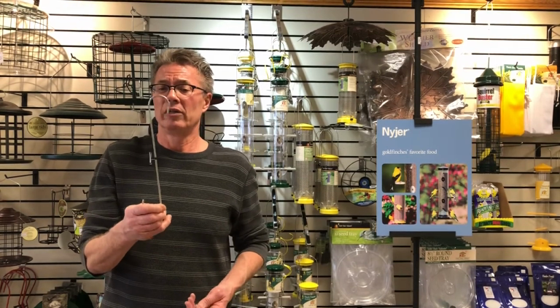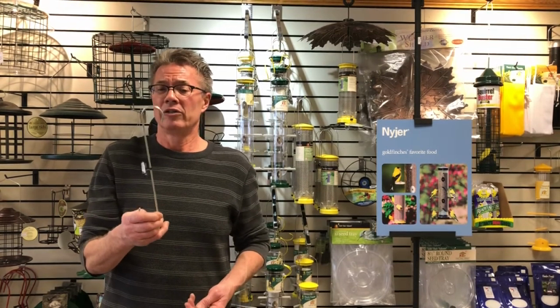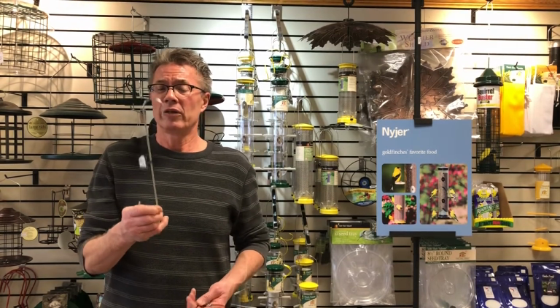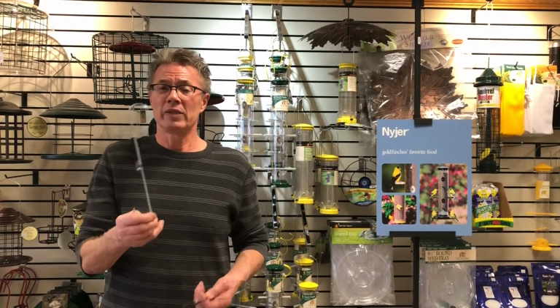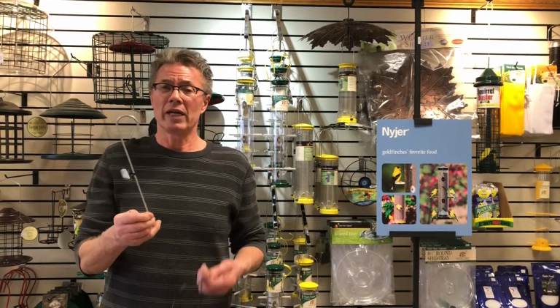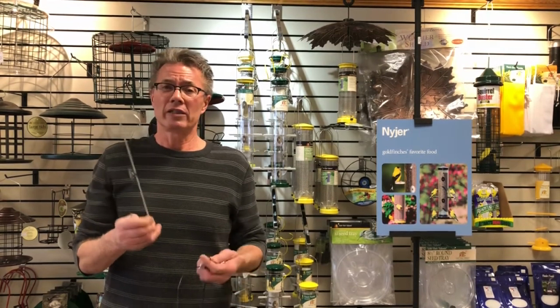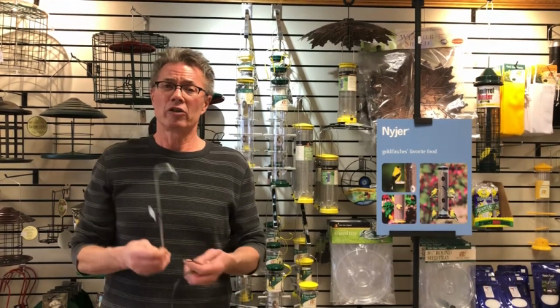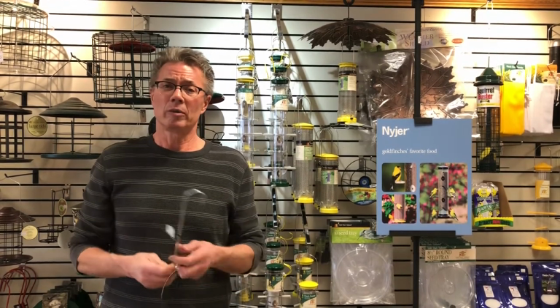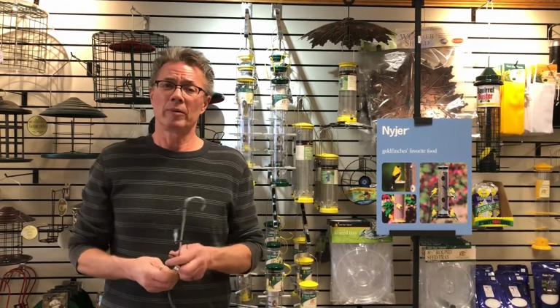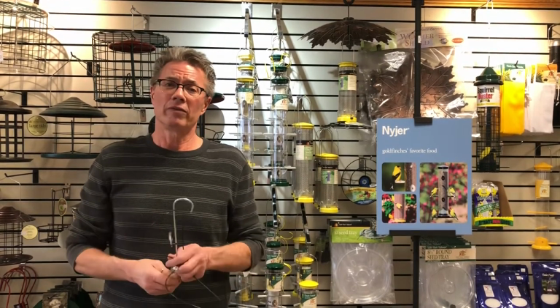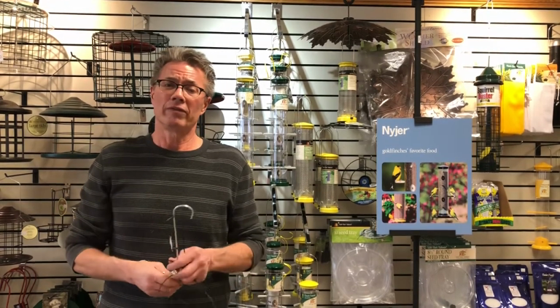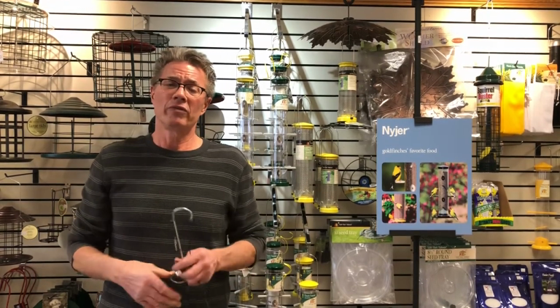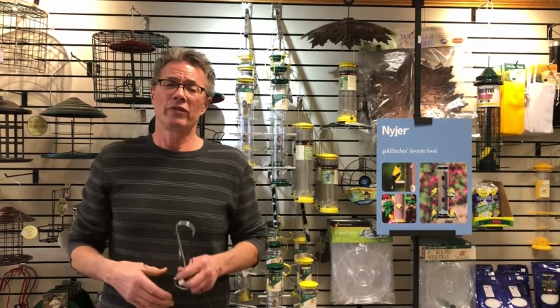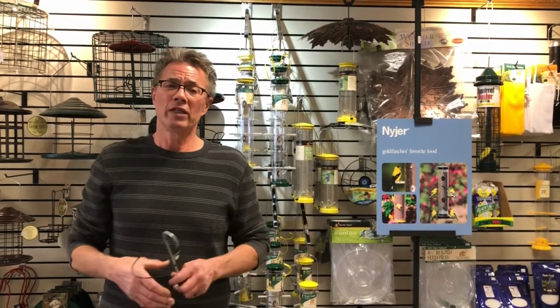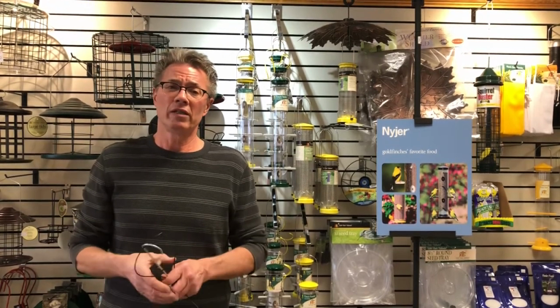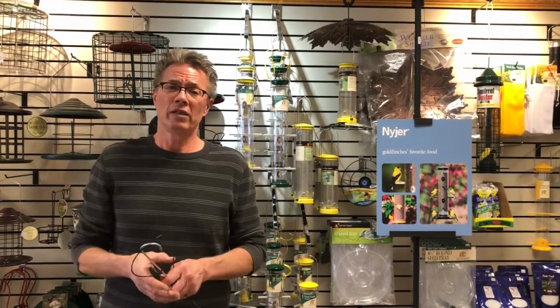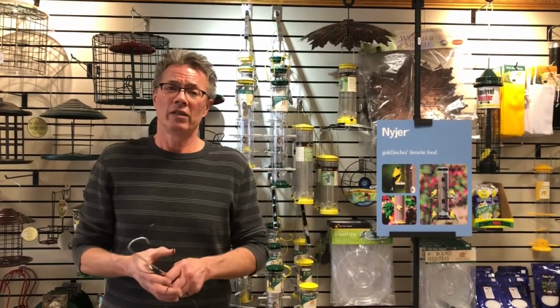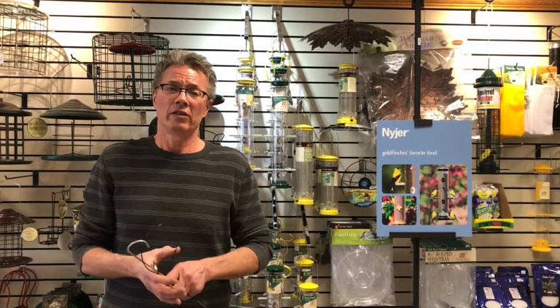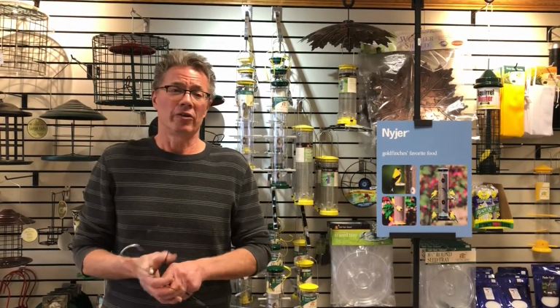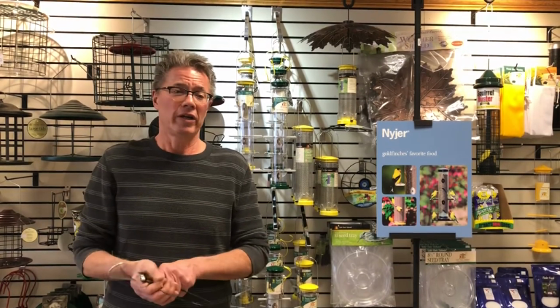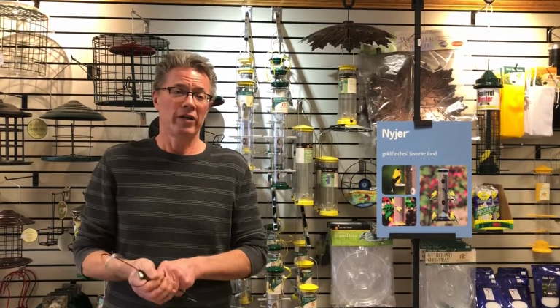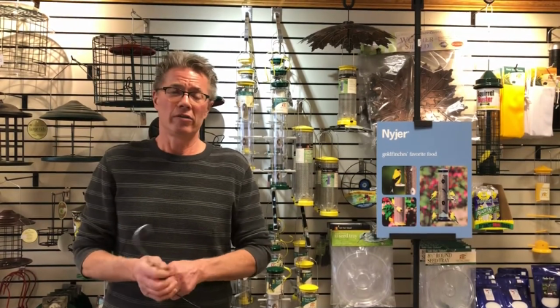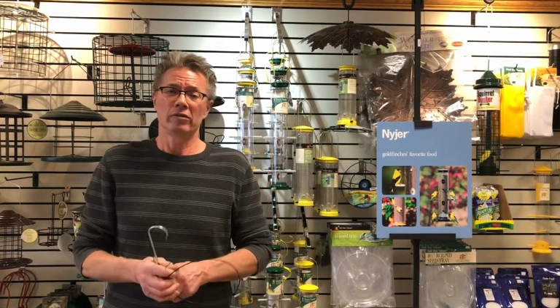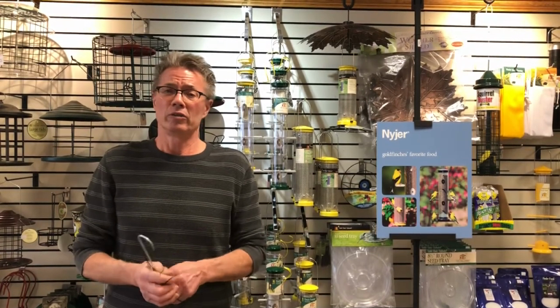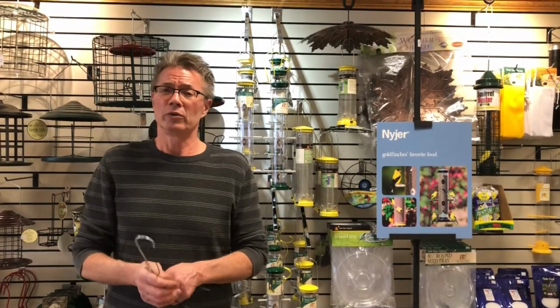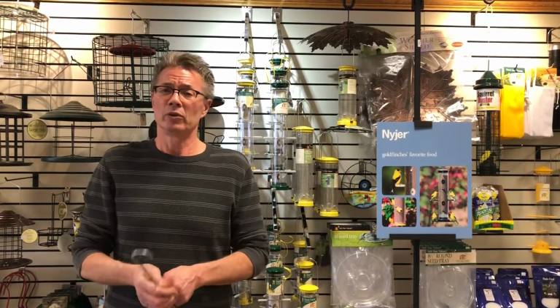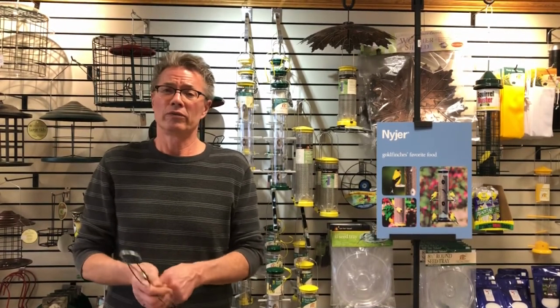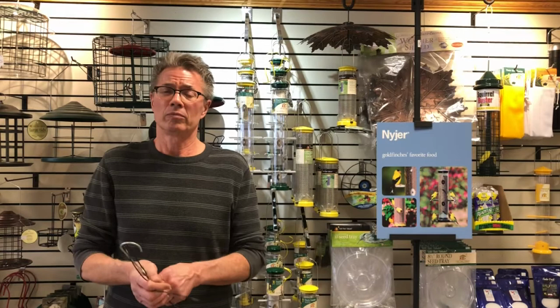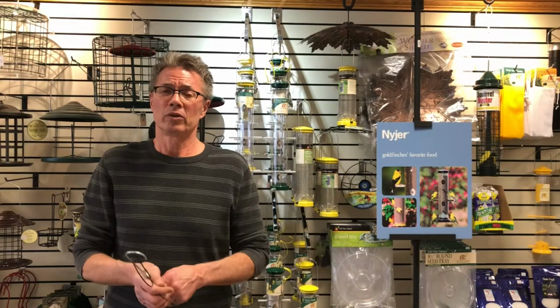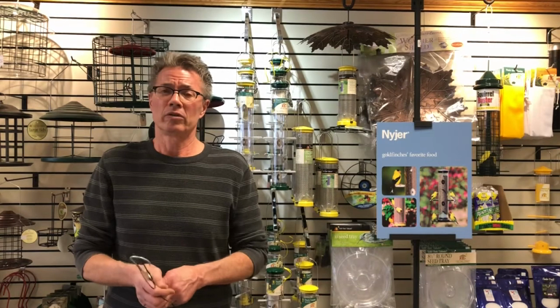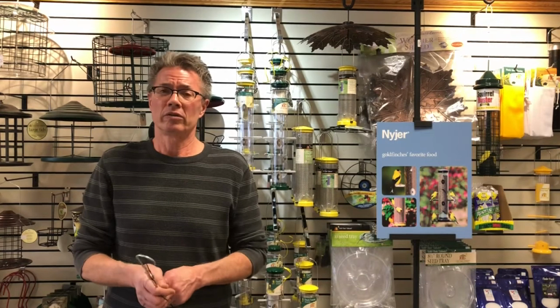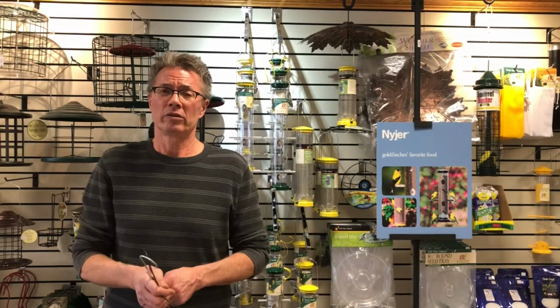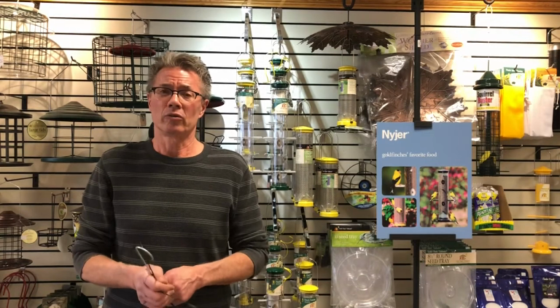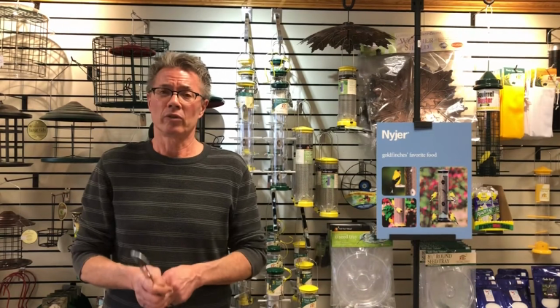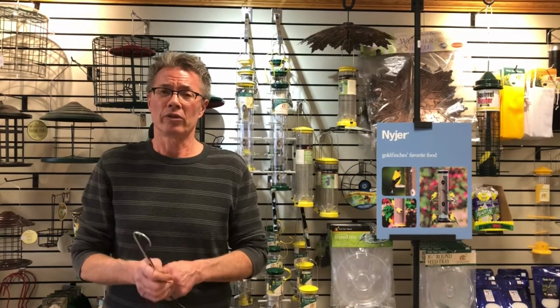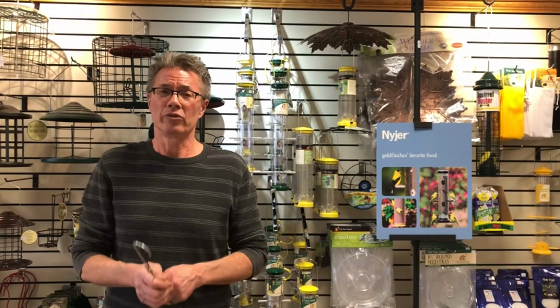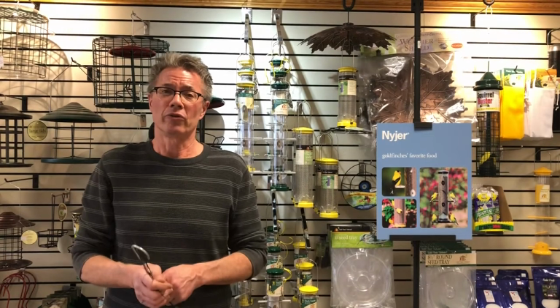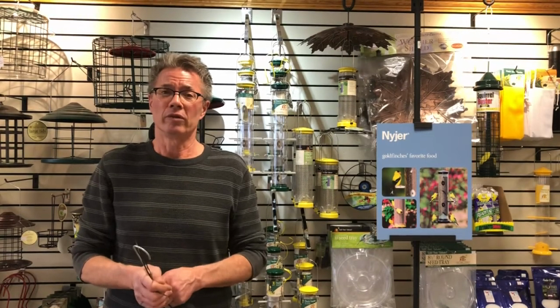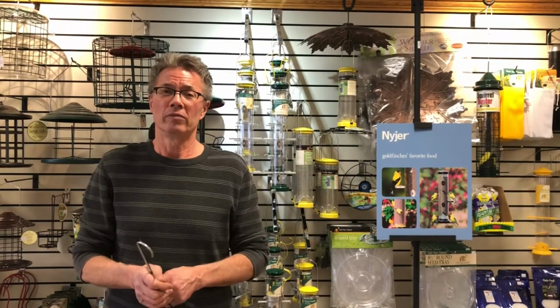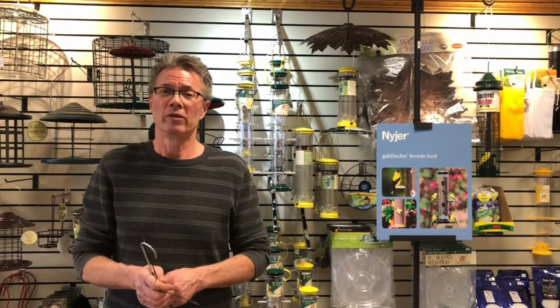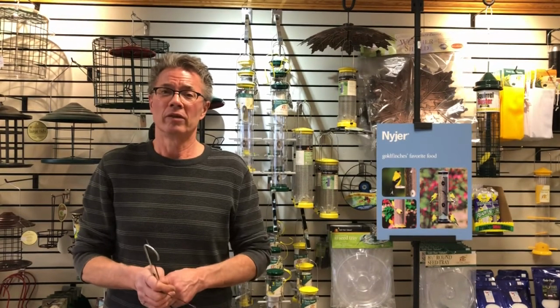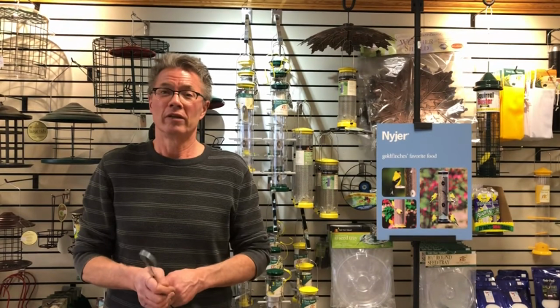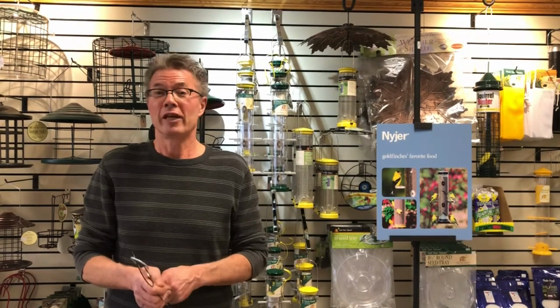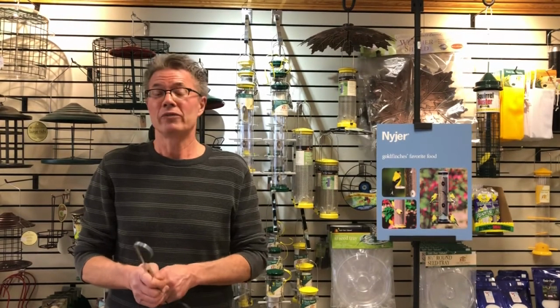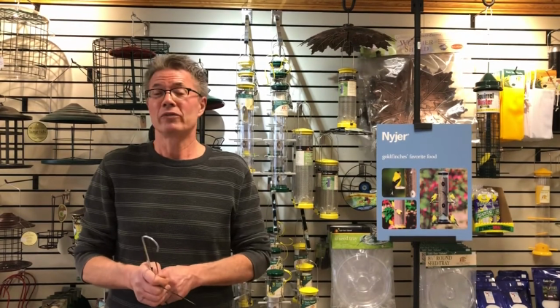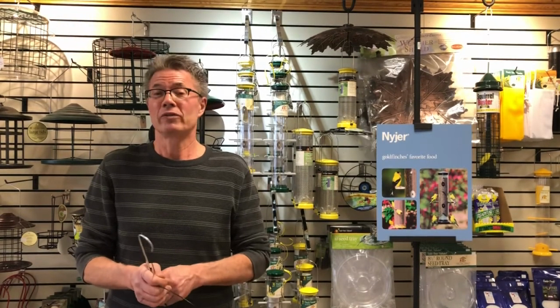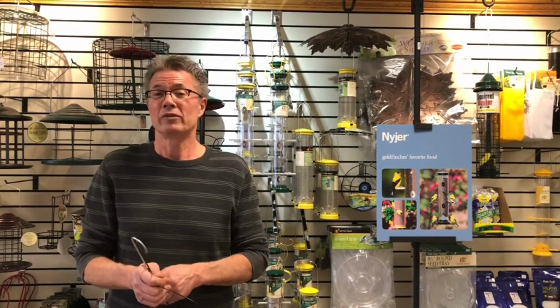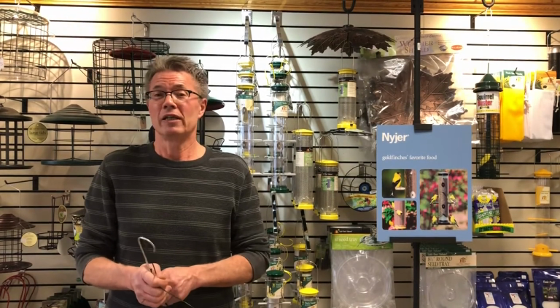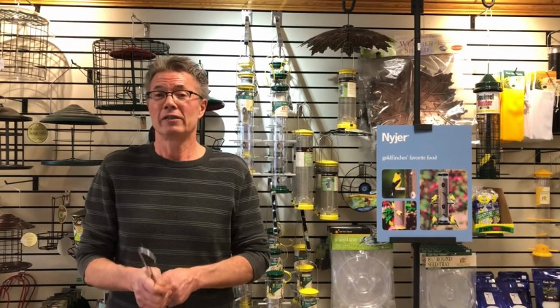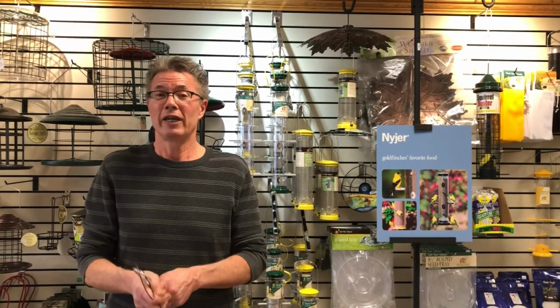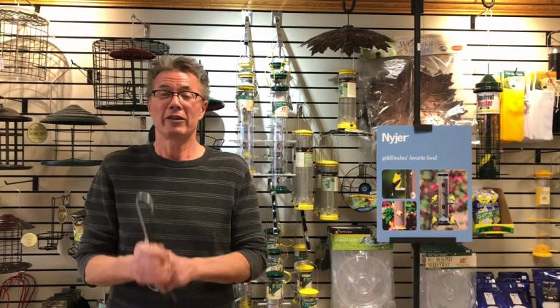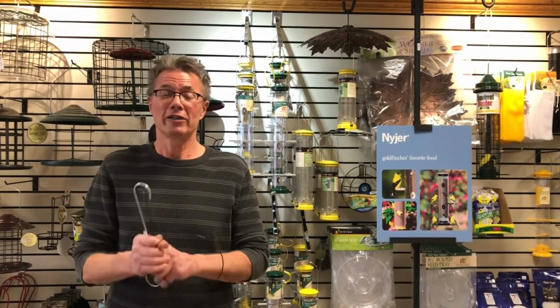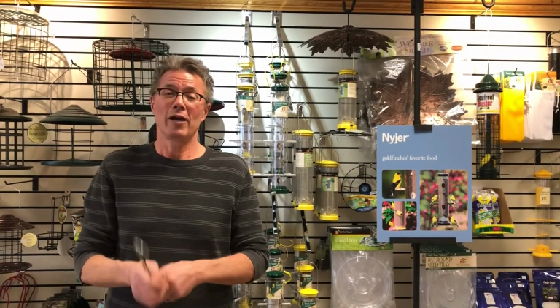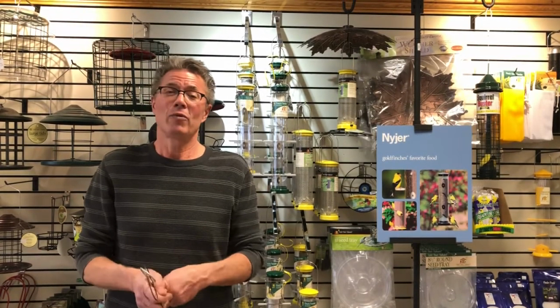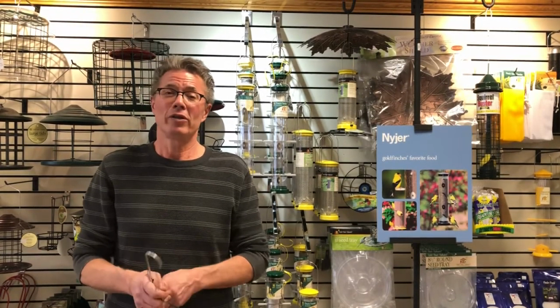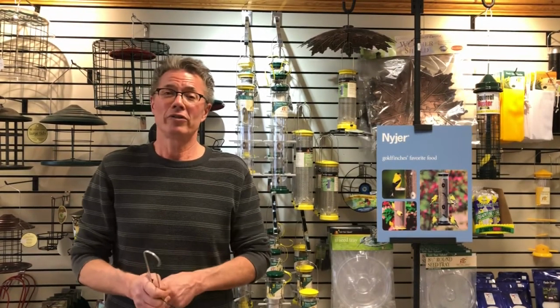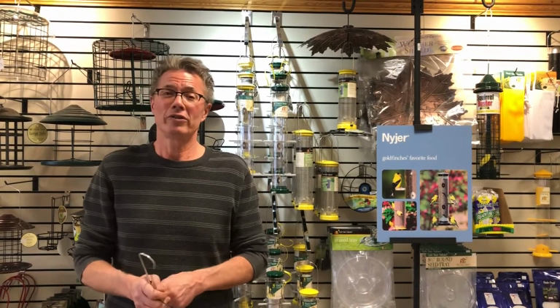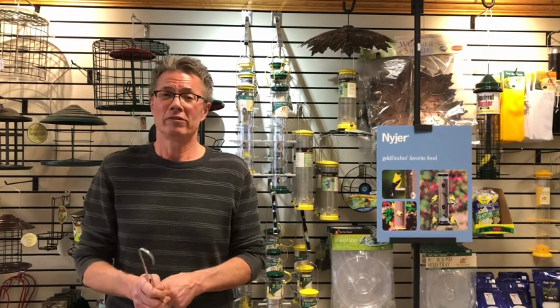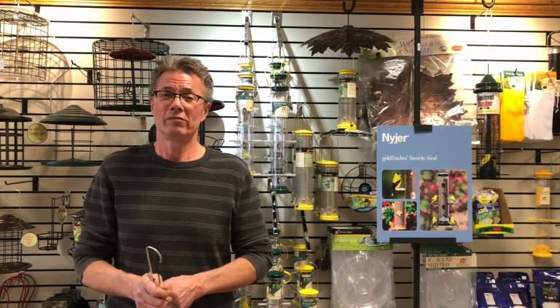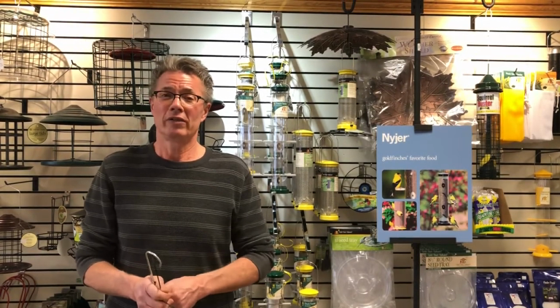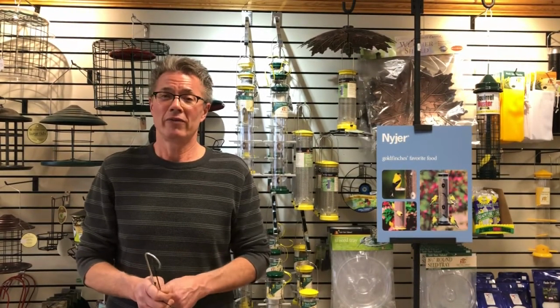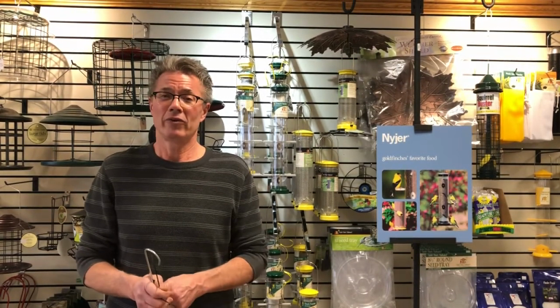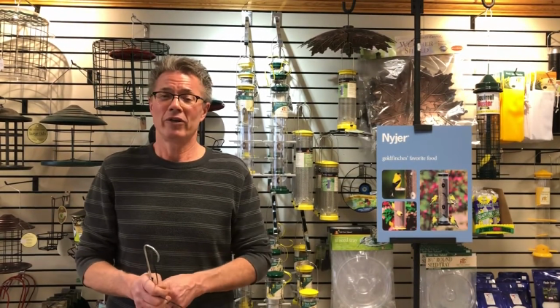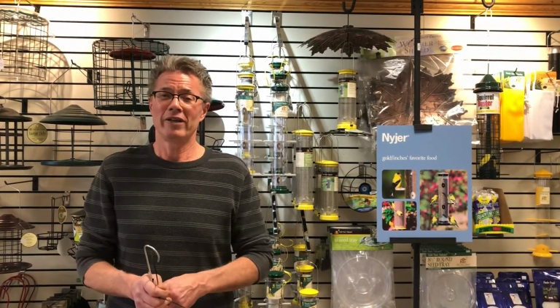Anyway, that's a little about finch feeding. They're here, they're beautiful birds, and you'll really enjoy them. Thanks for taking the time to watch this, and have a great day.